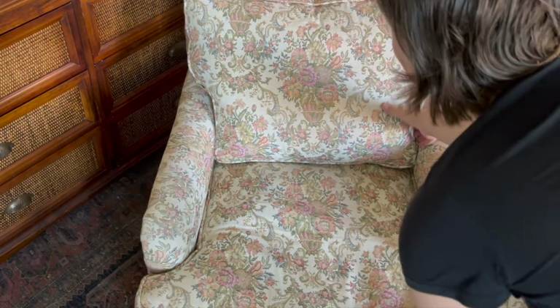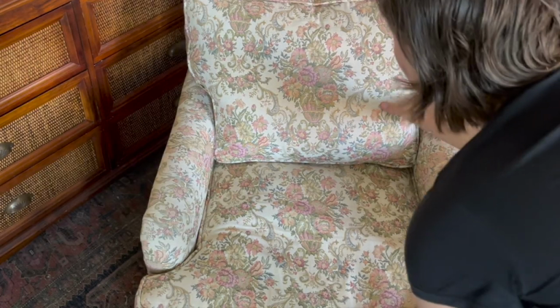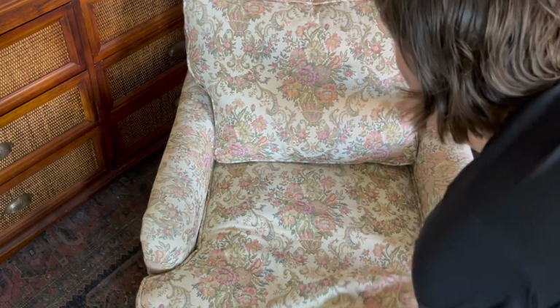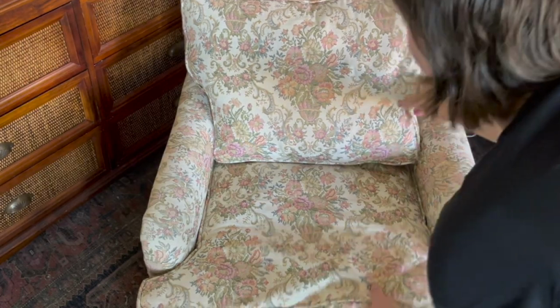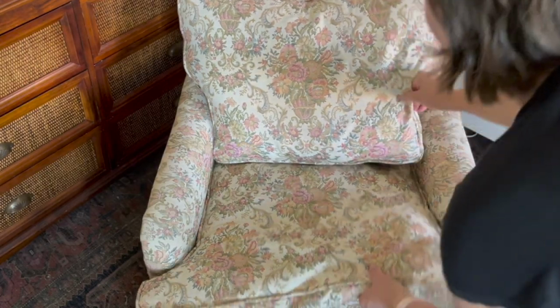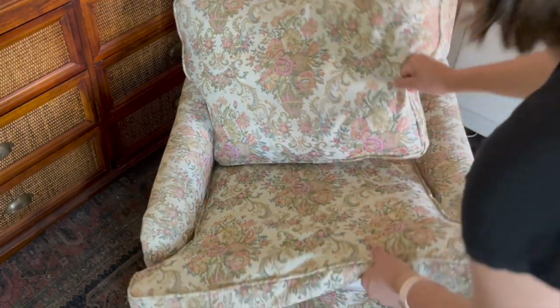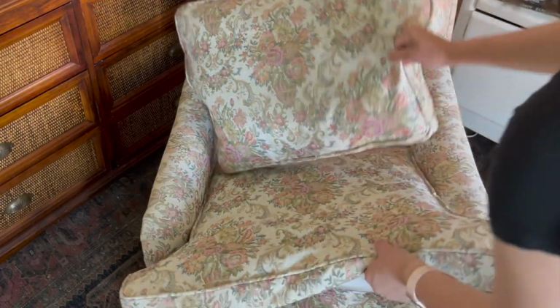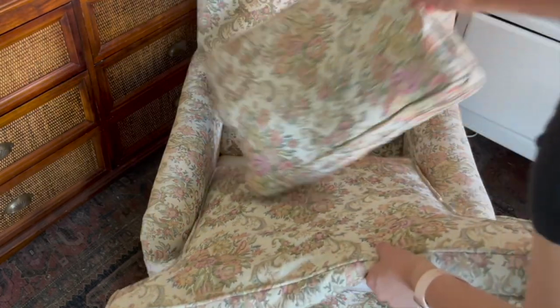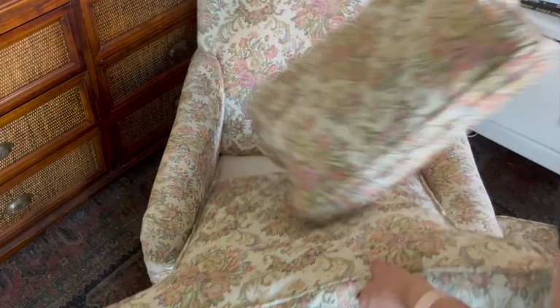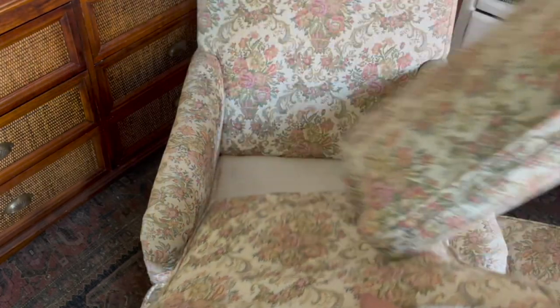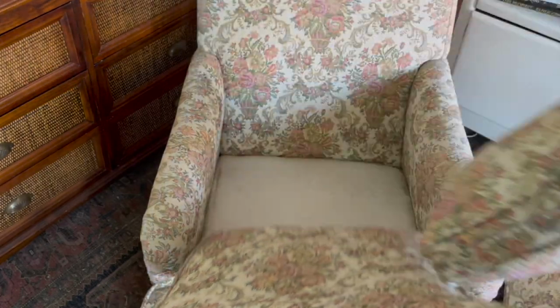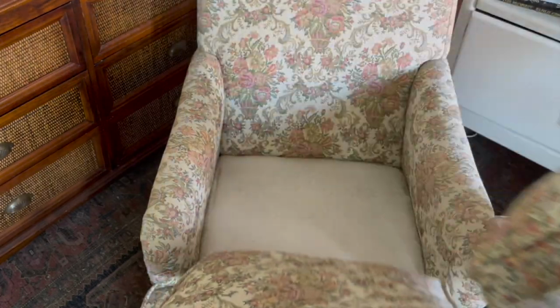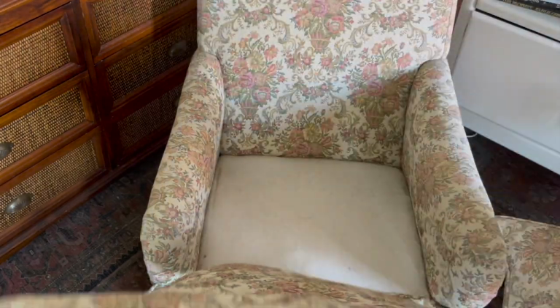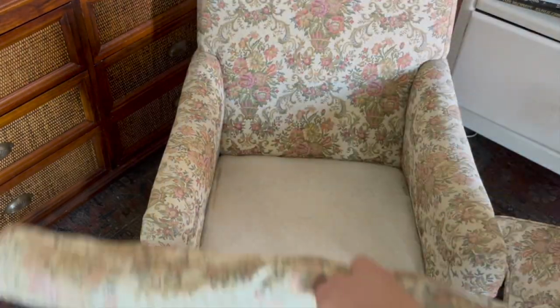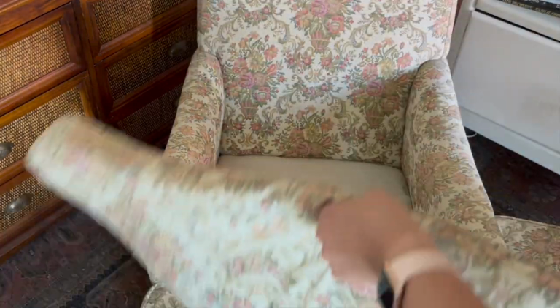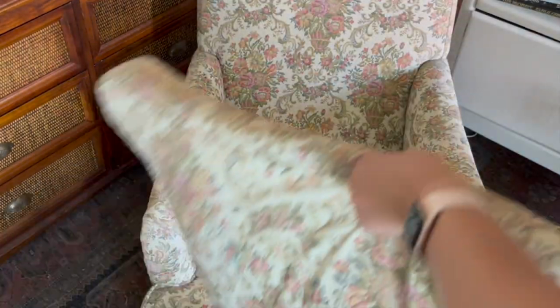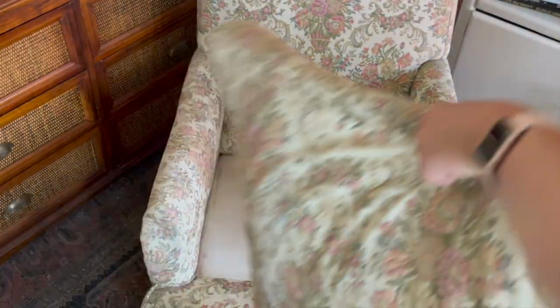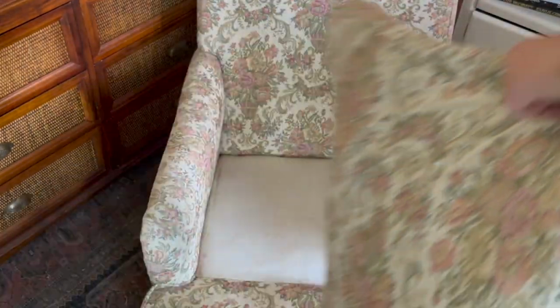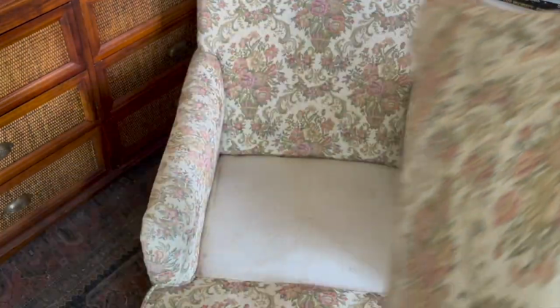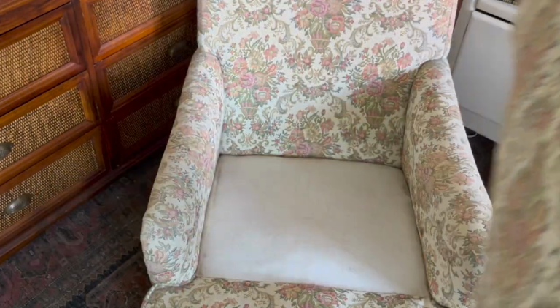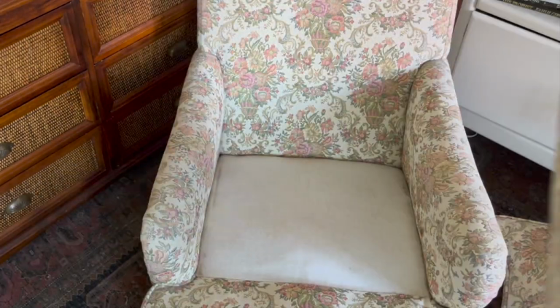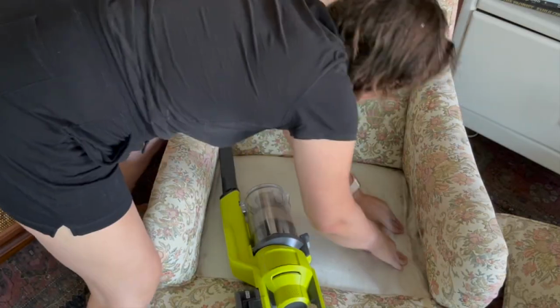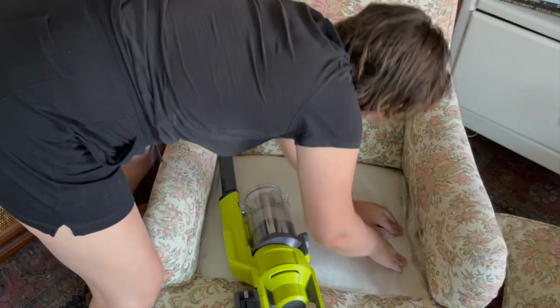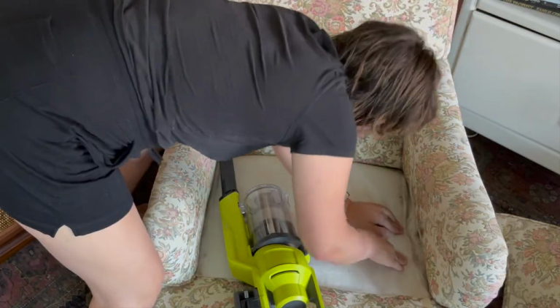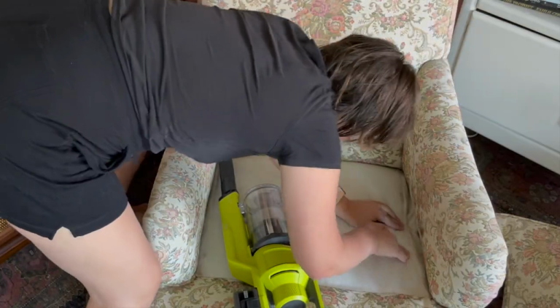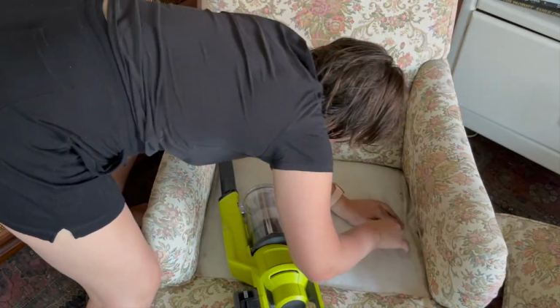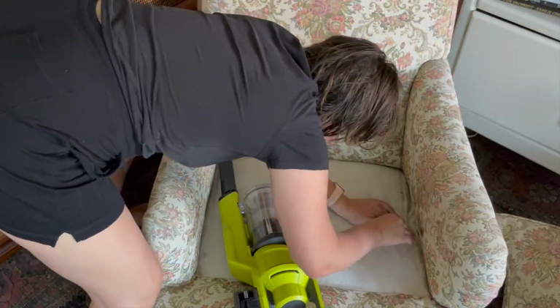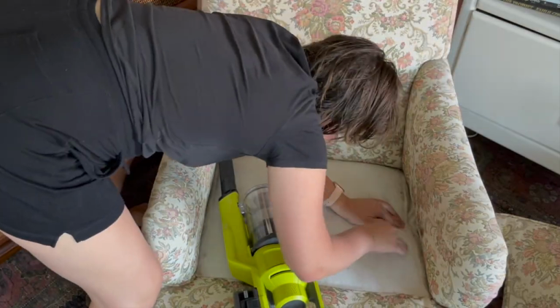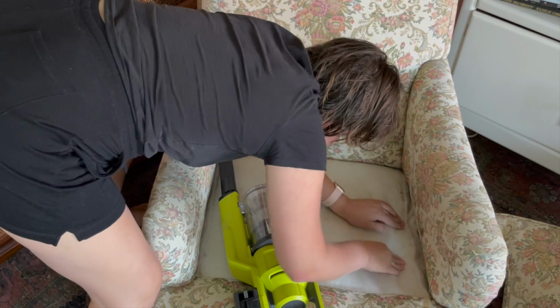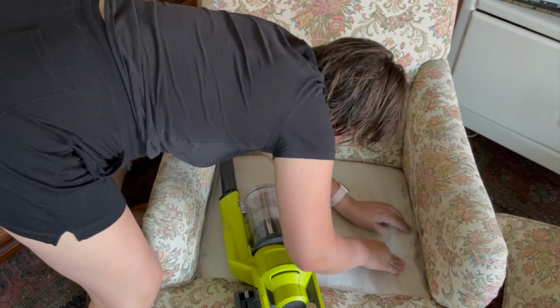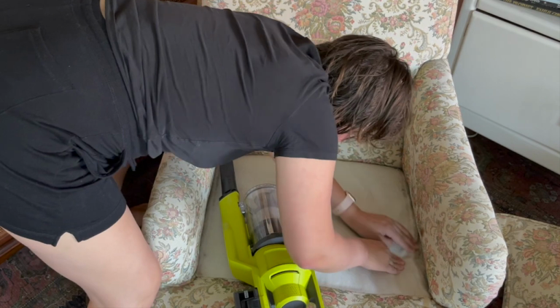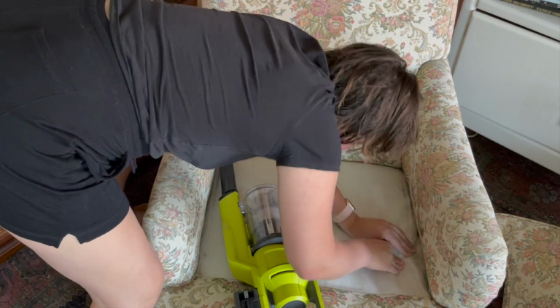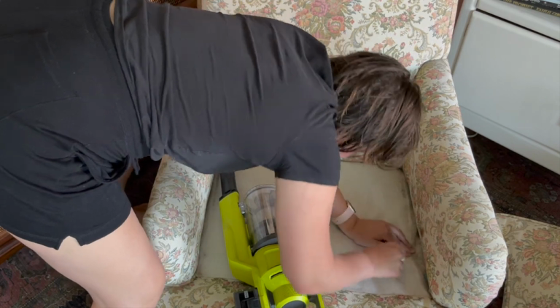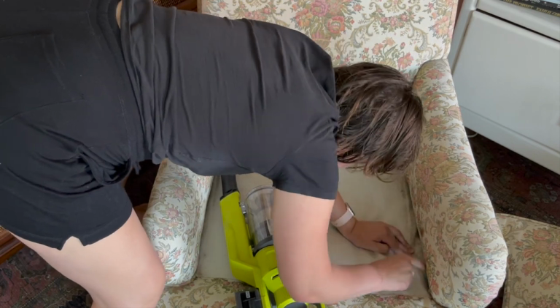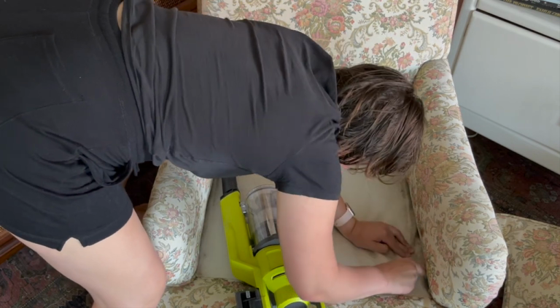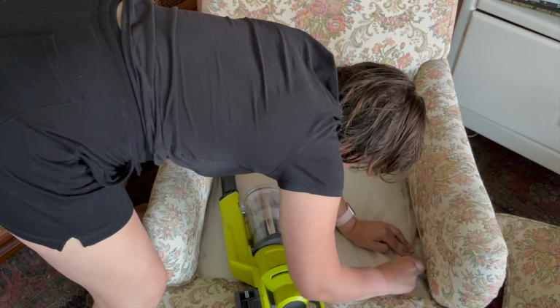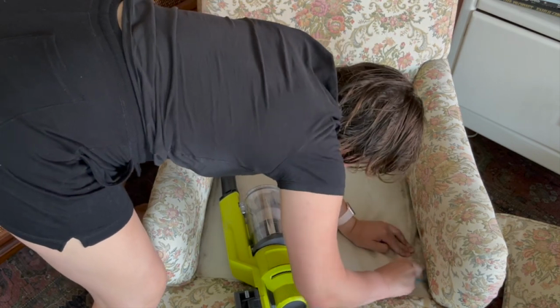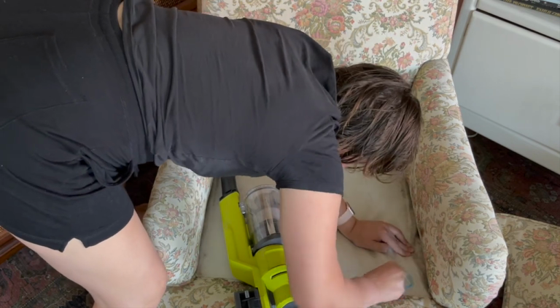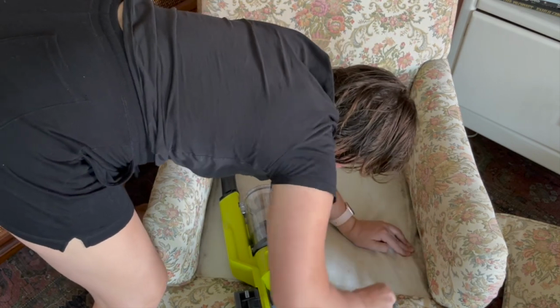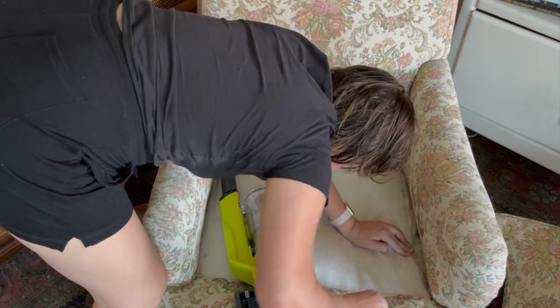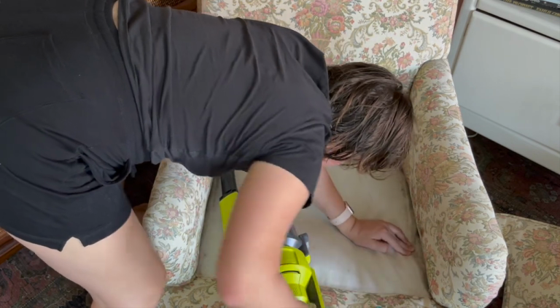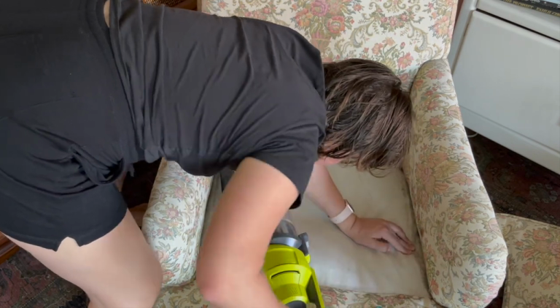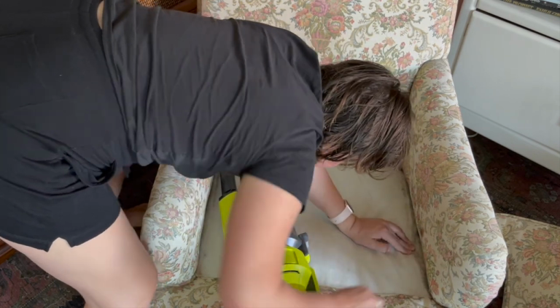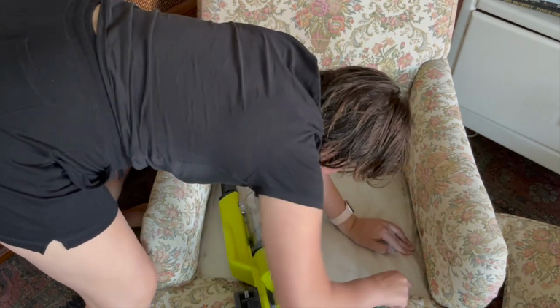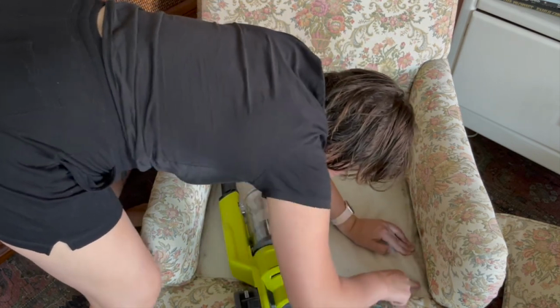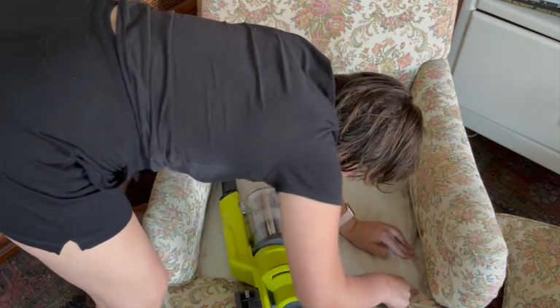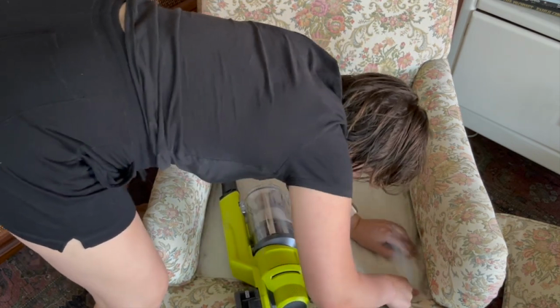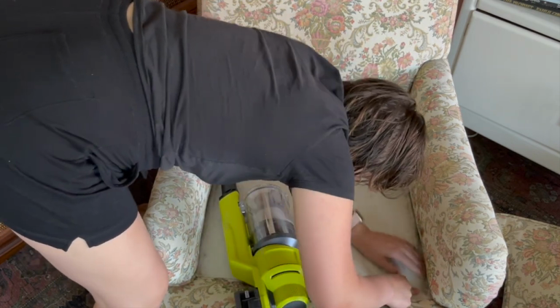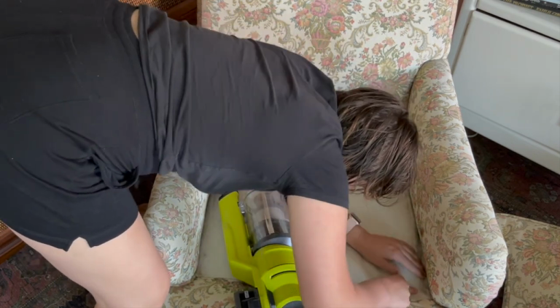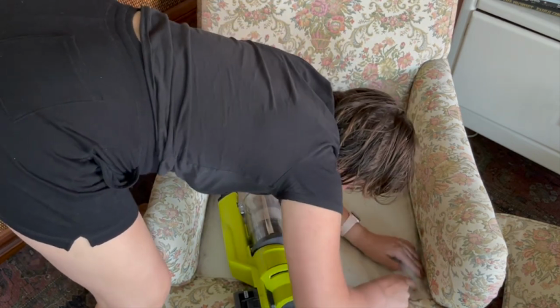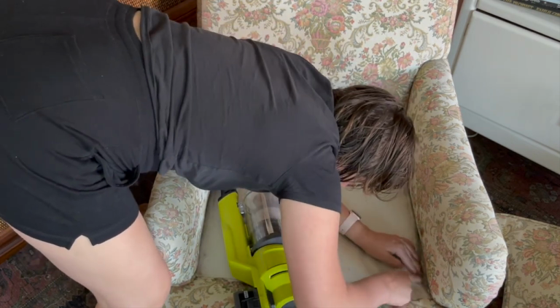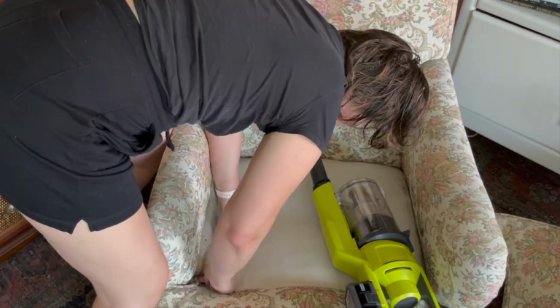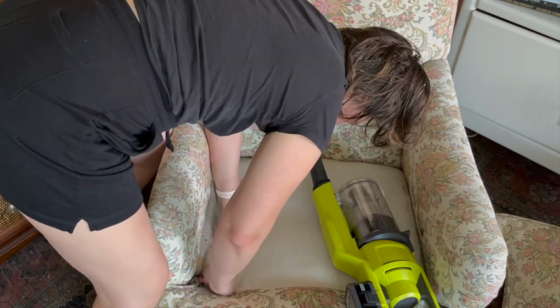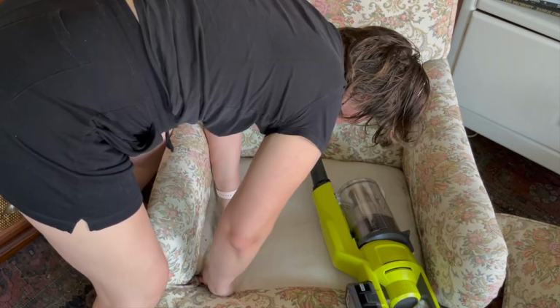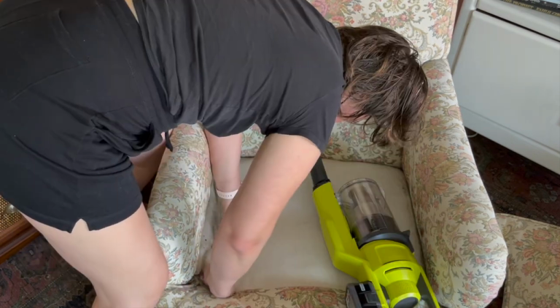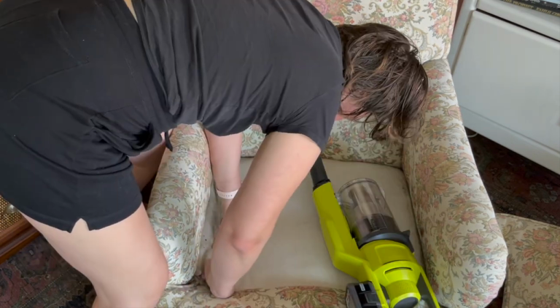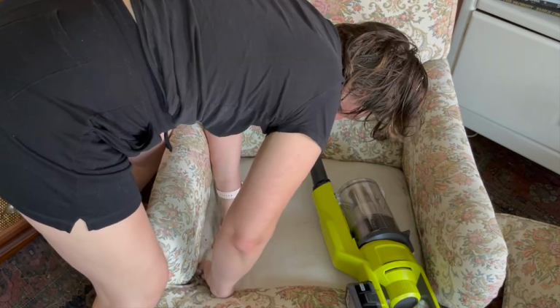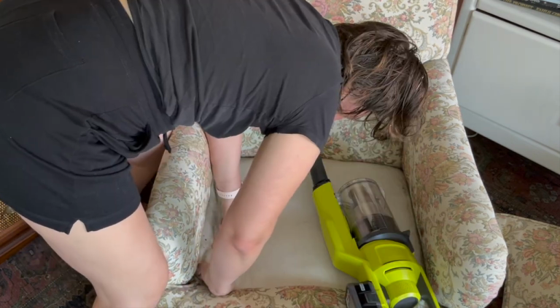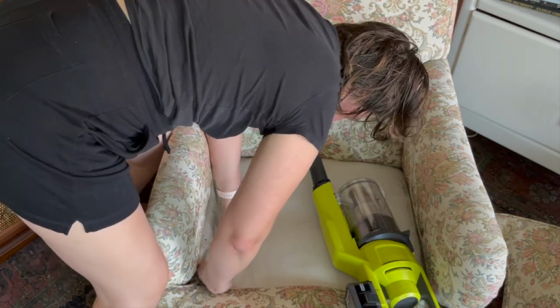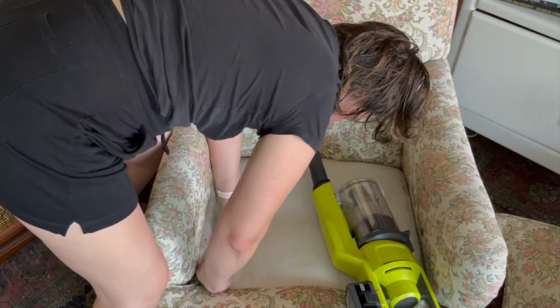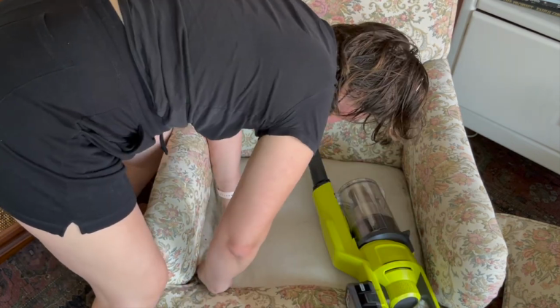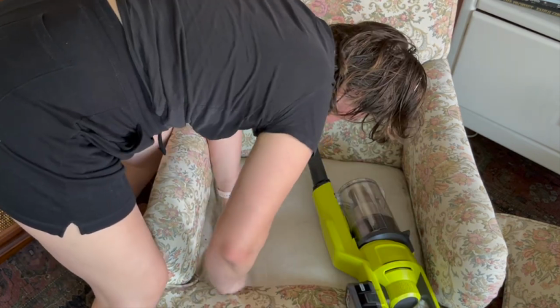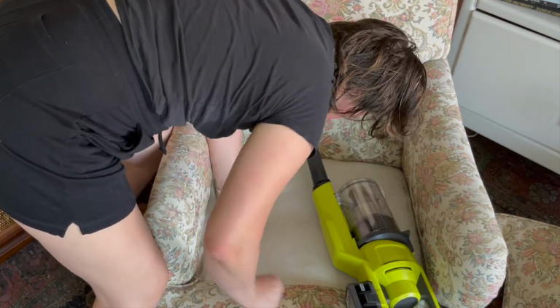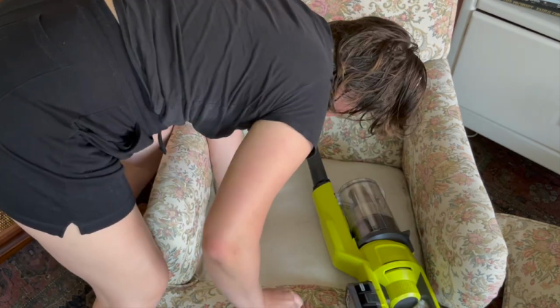On to the next chair. I'm just taking off the cushions, giving it a good clean, inspecting it, and finding any of the trash I can find.